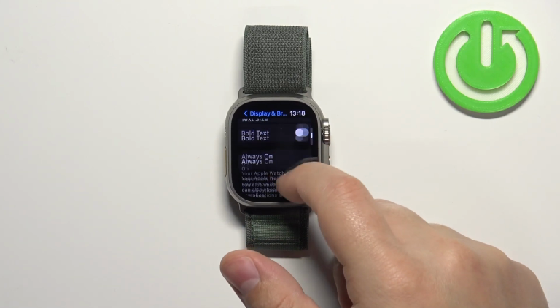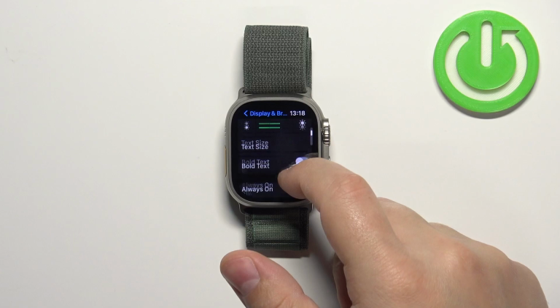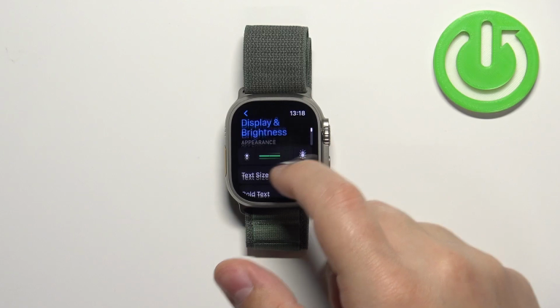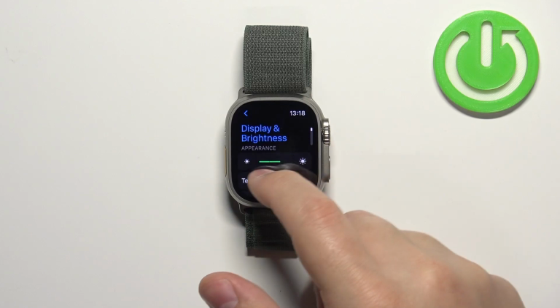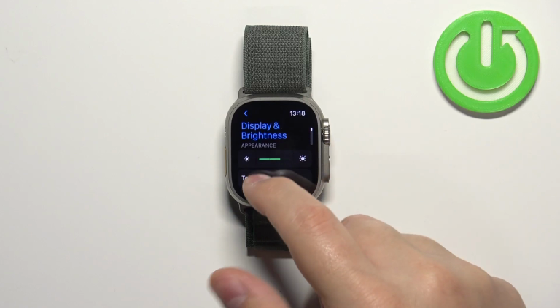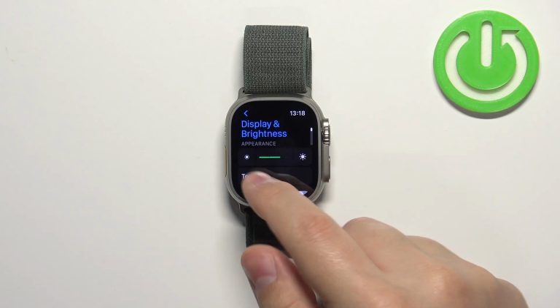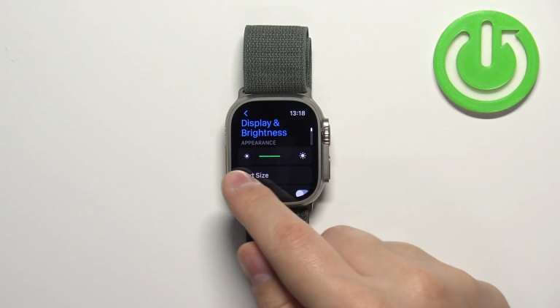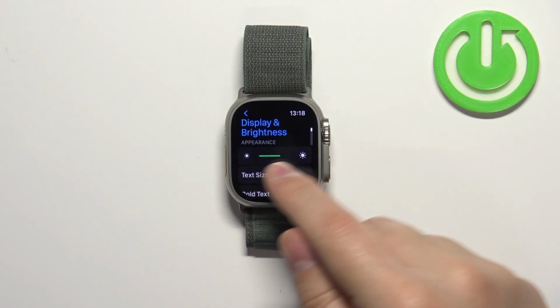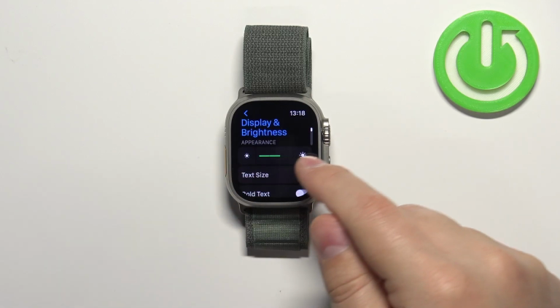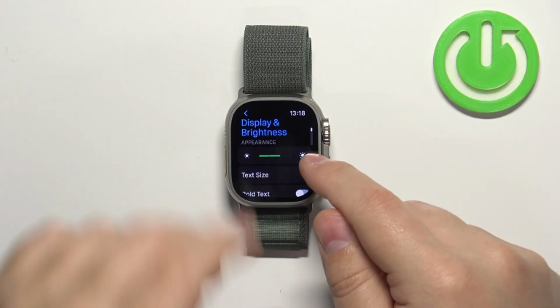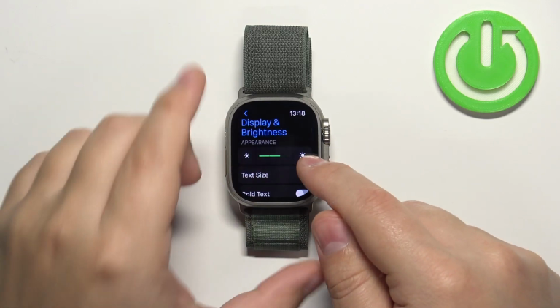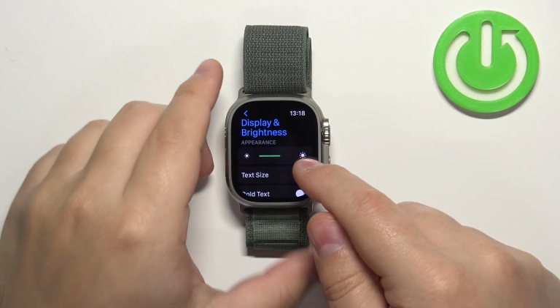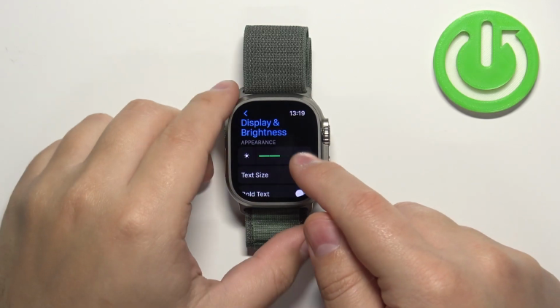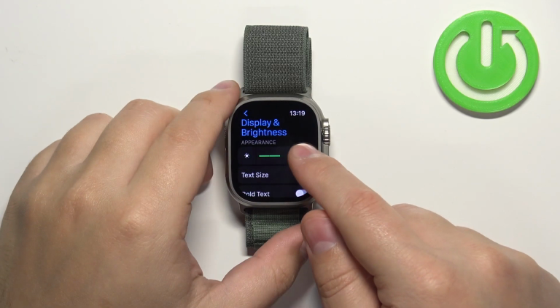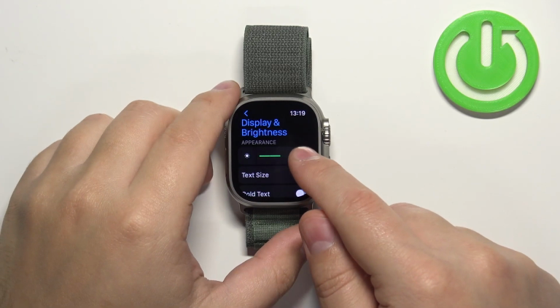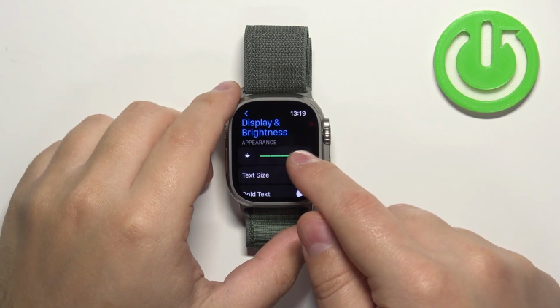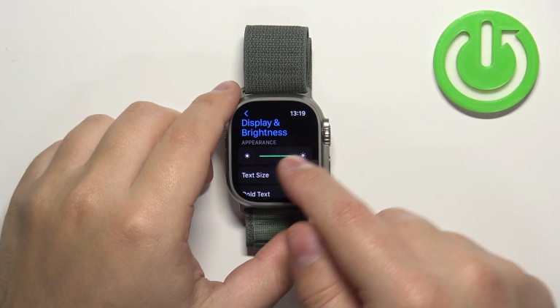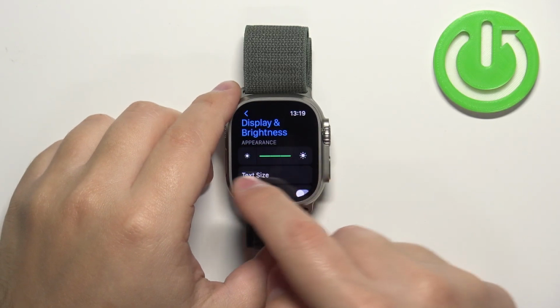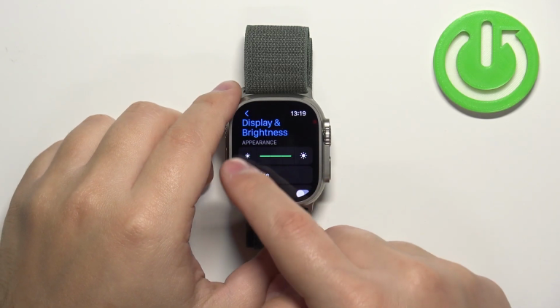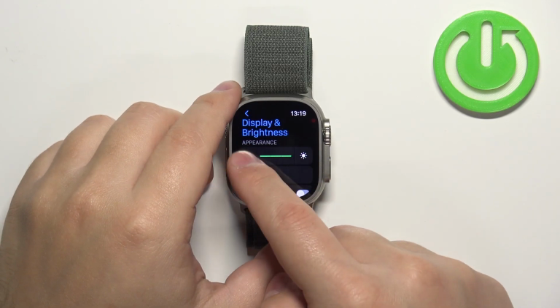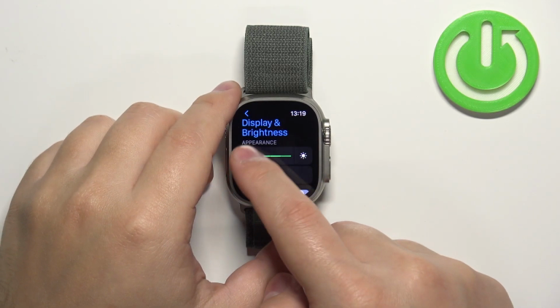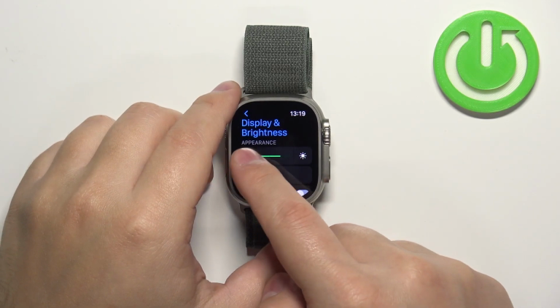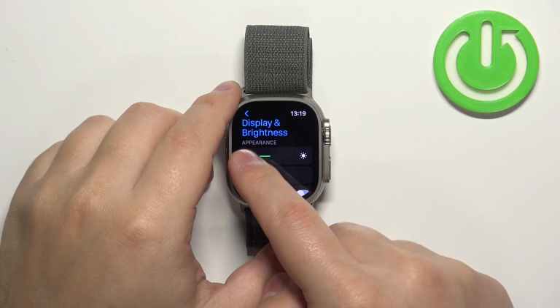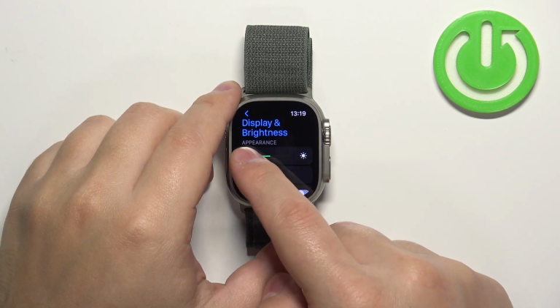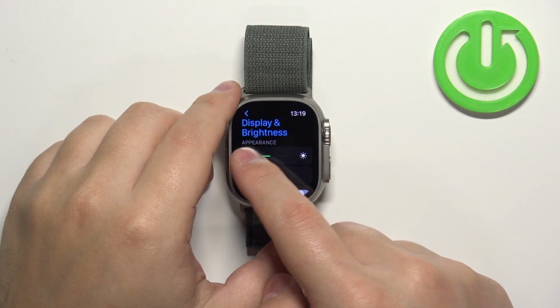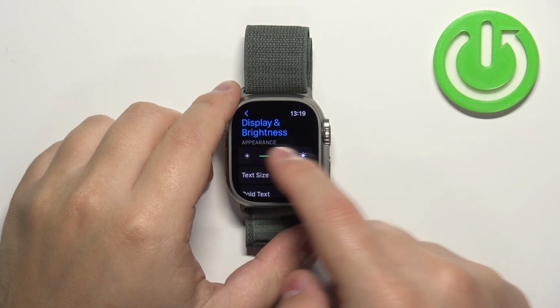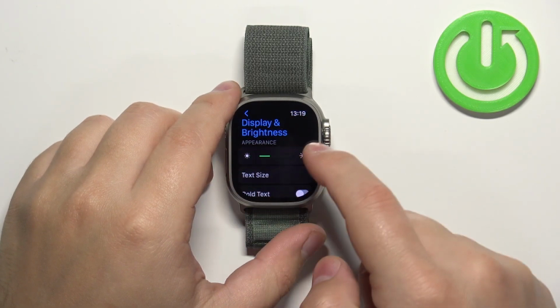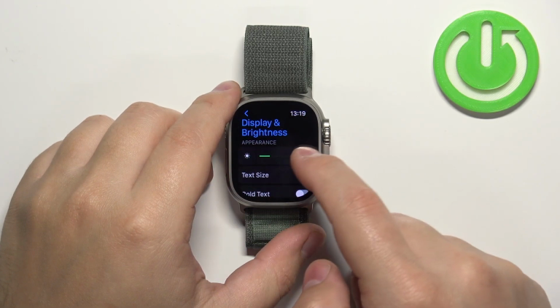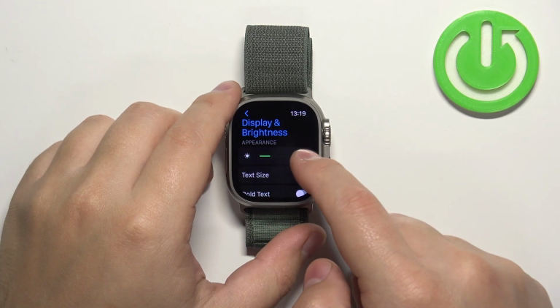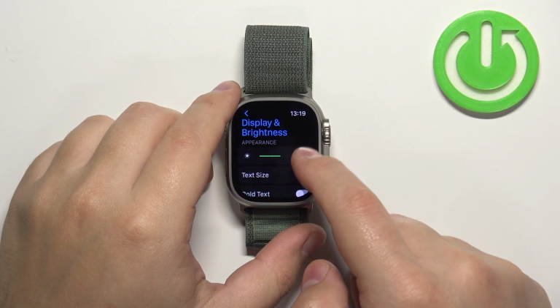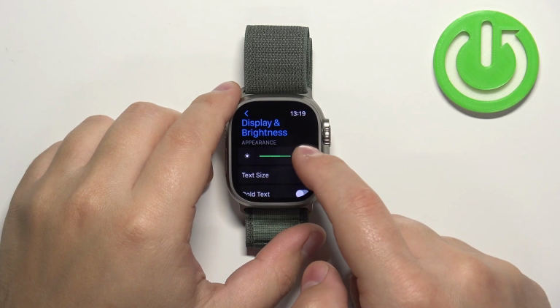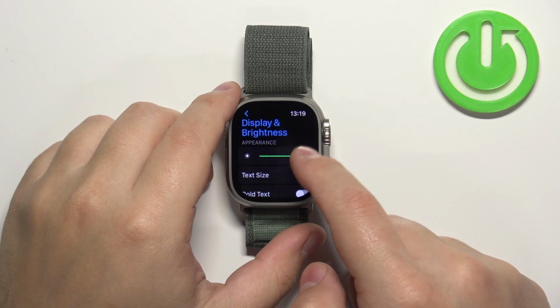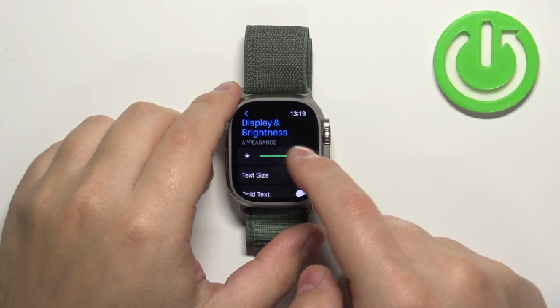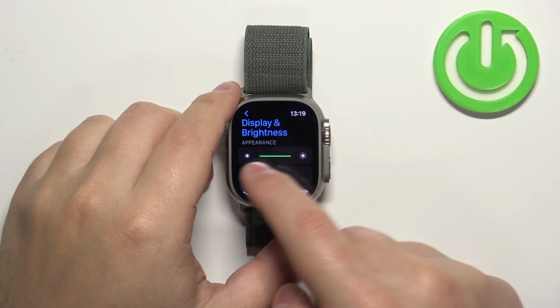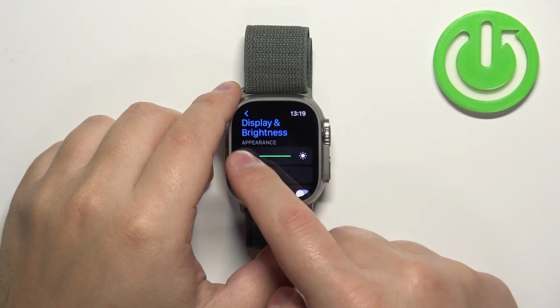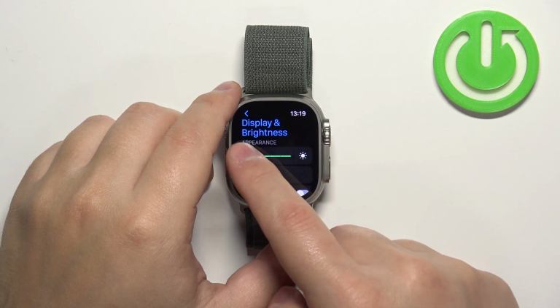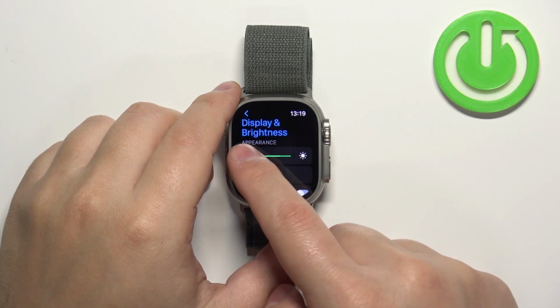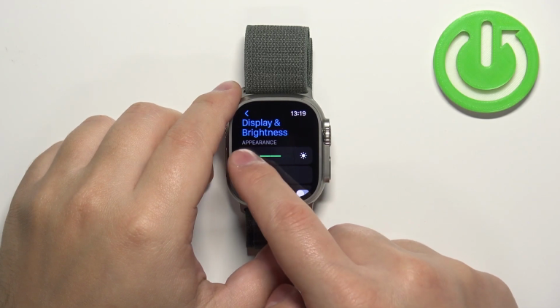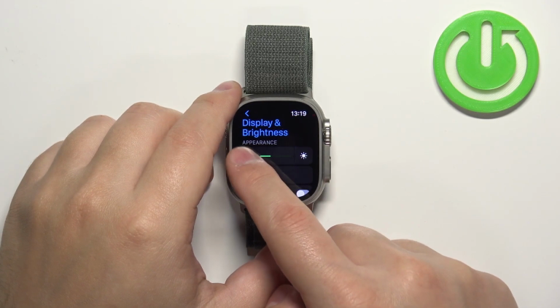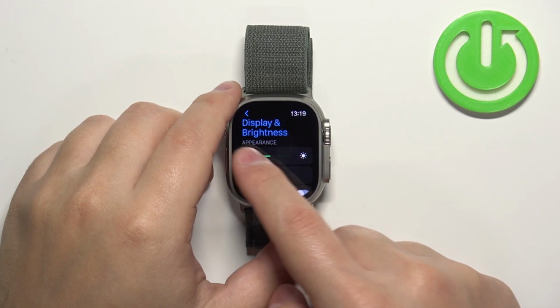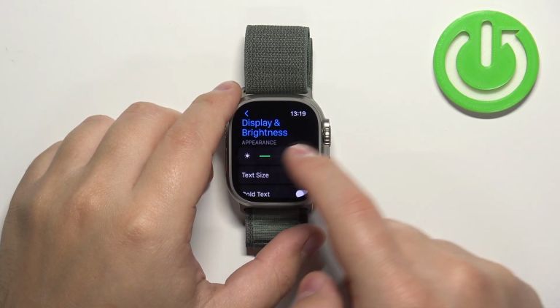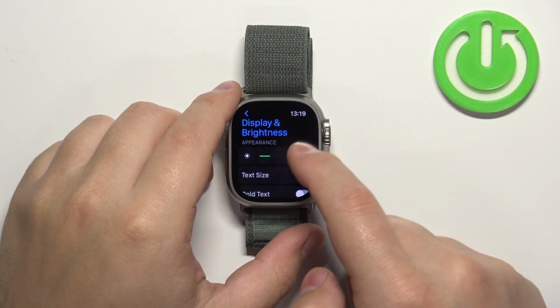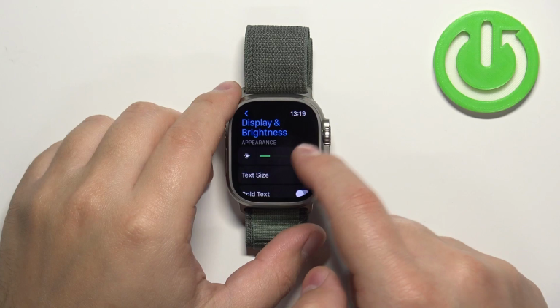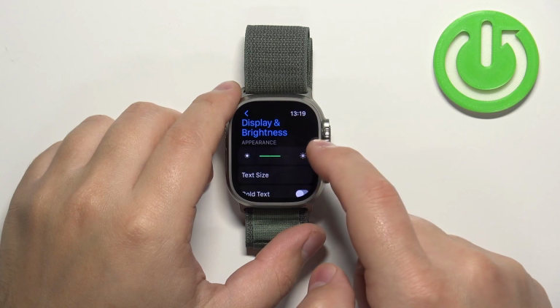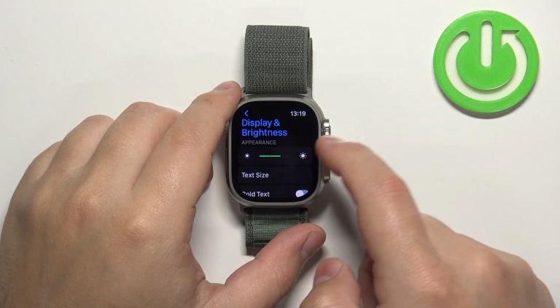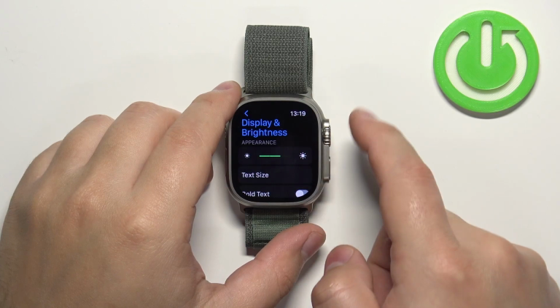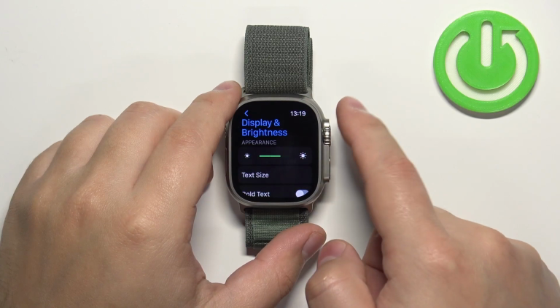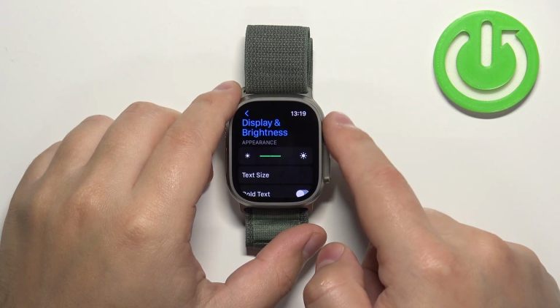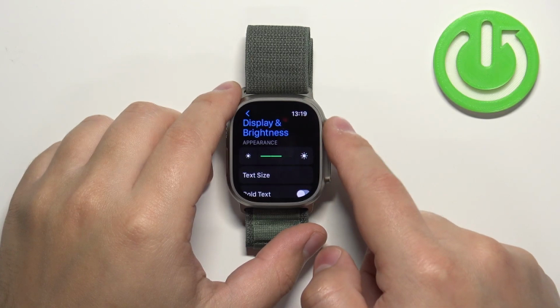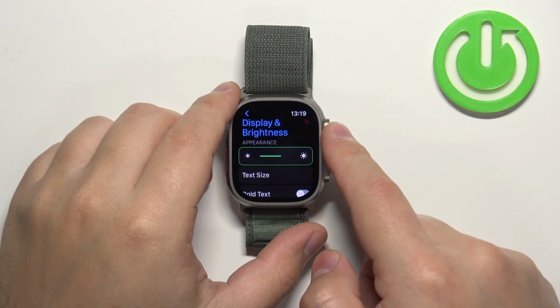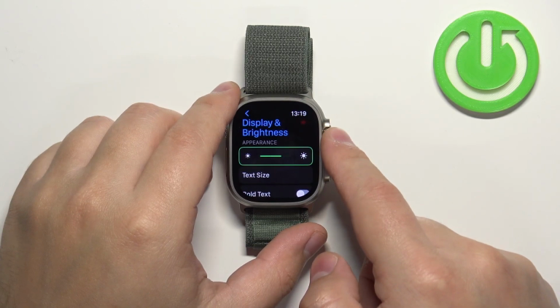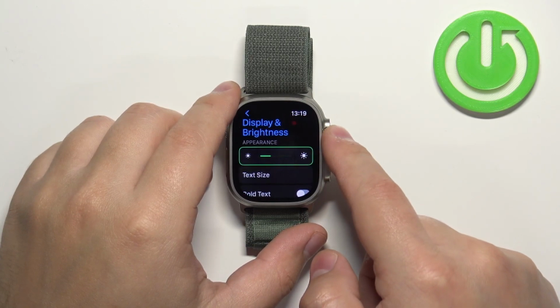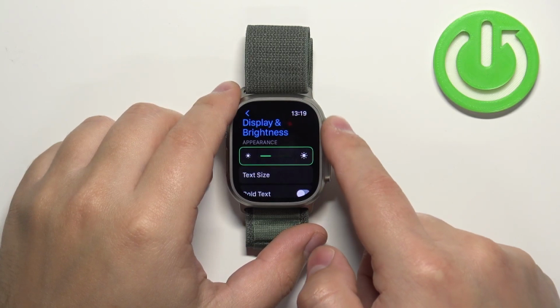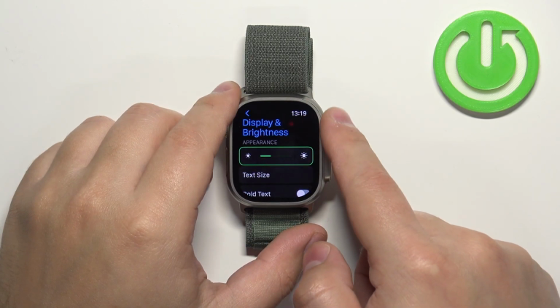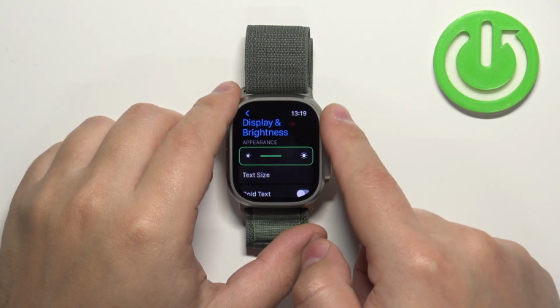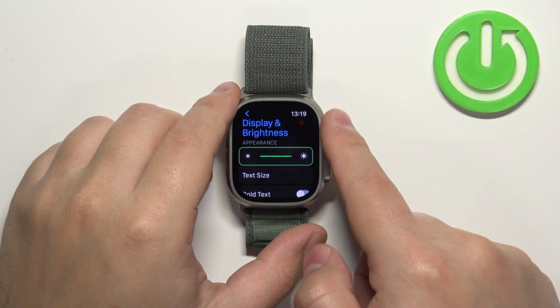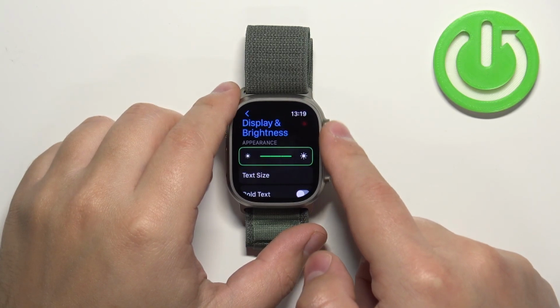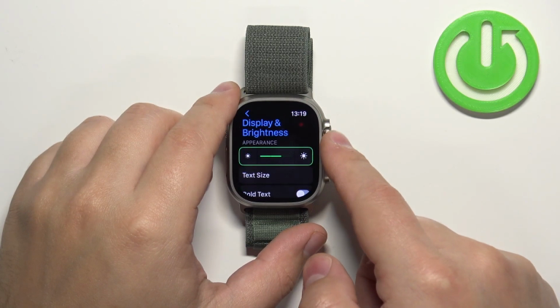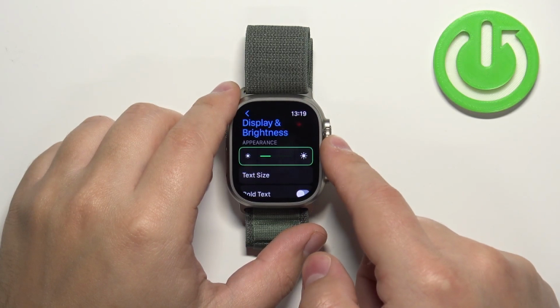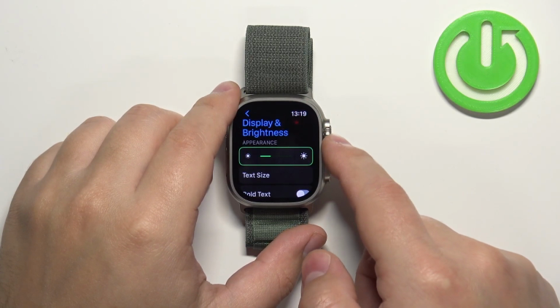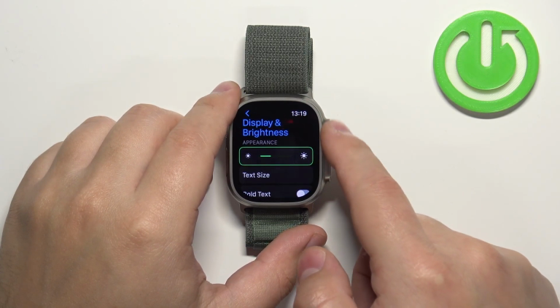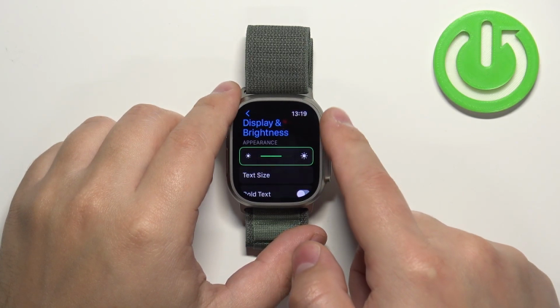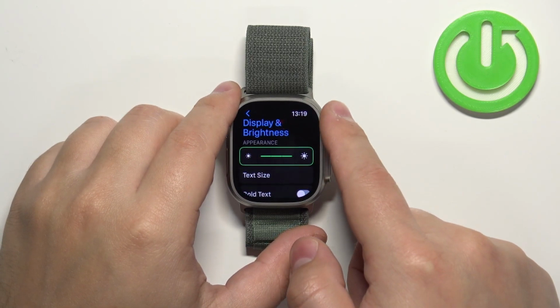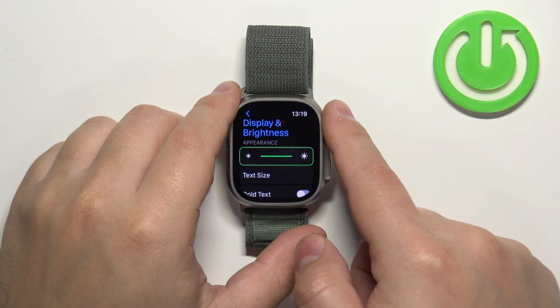We can adjust the brightness by tapping on the icons on the side like this, or we can also use the digital crown.